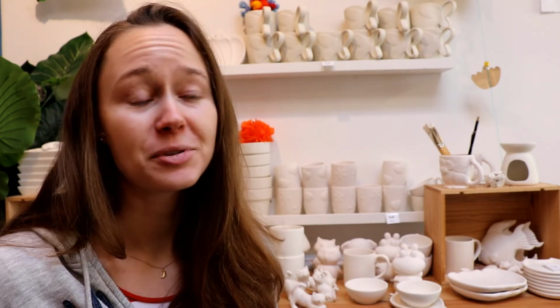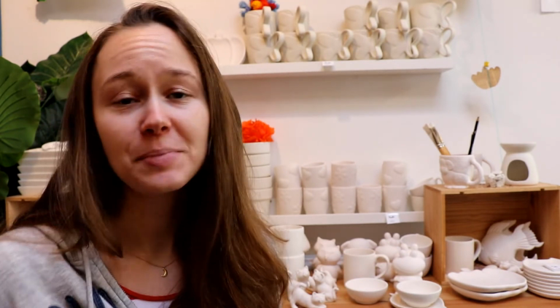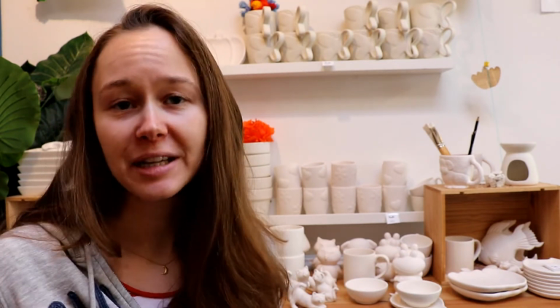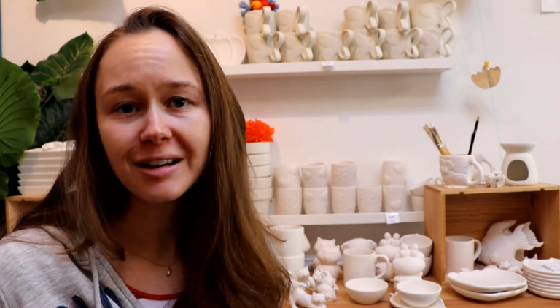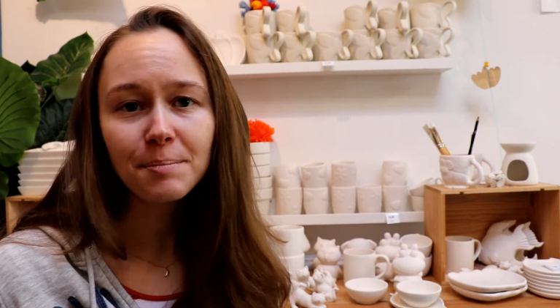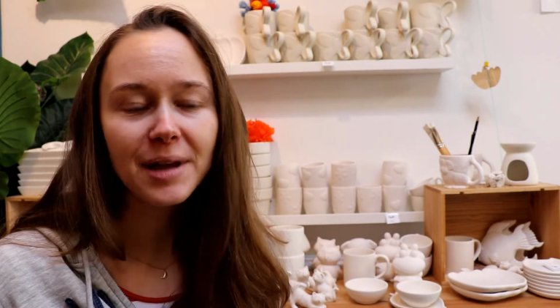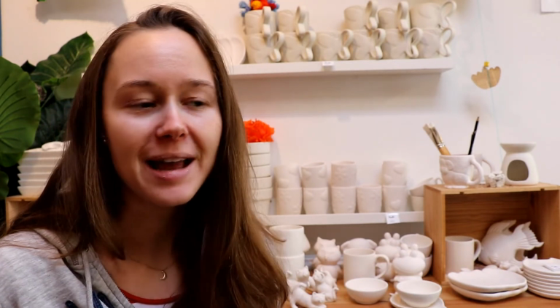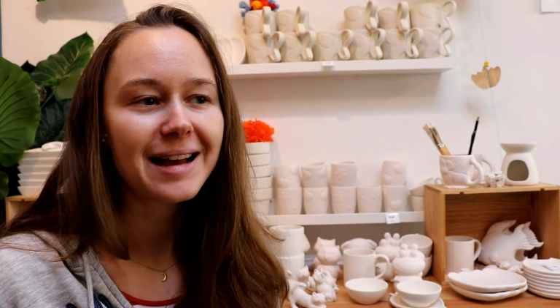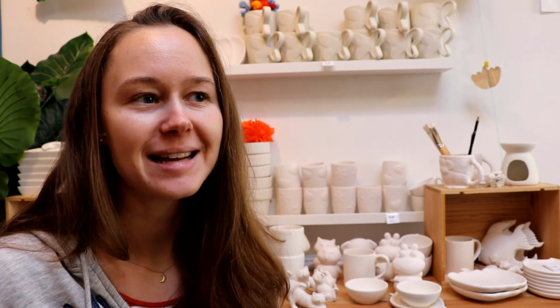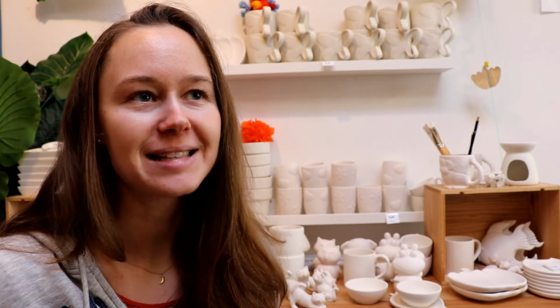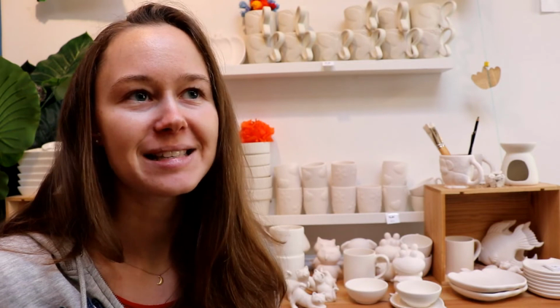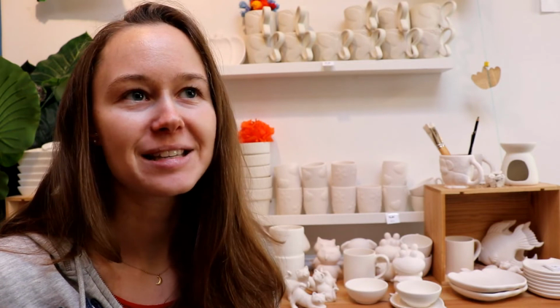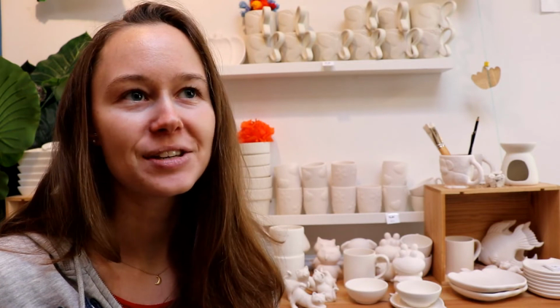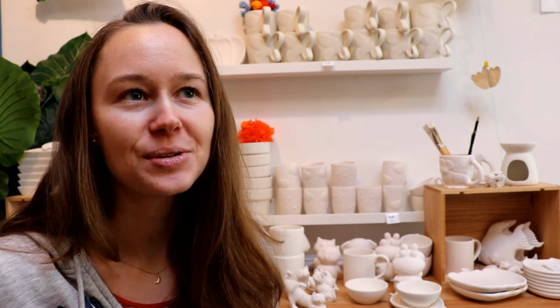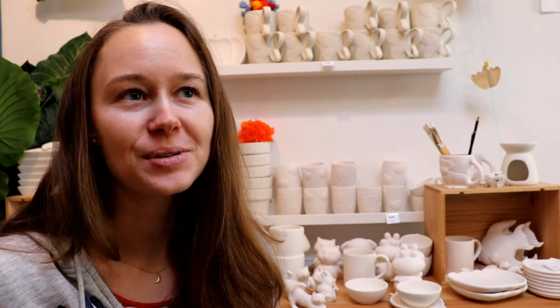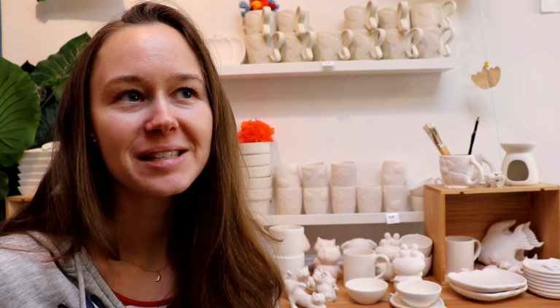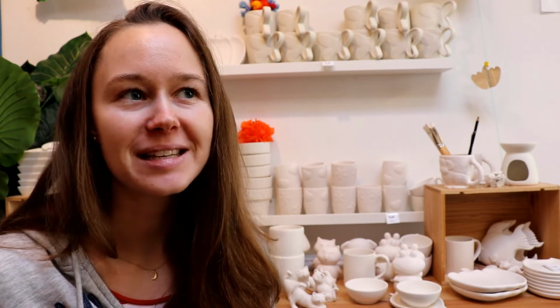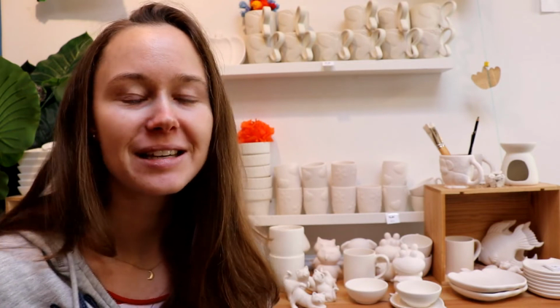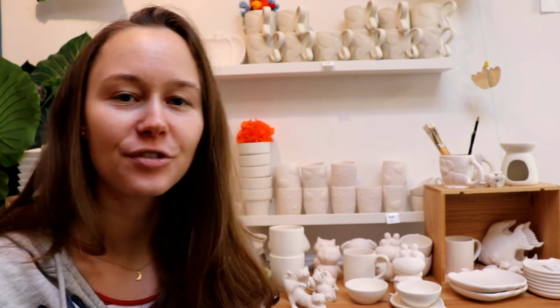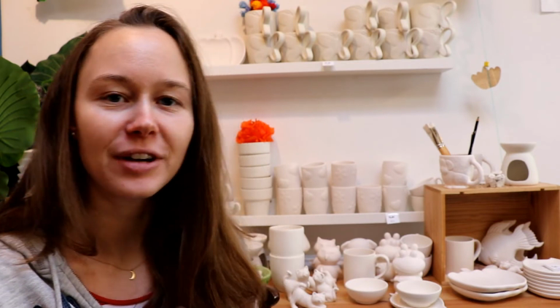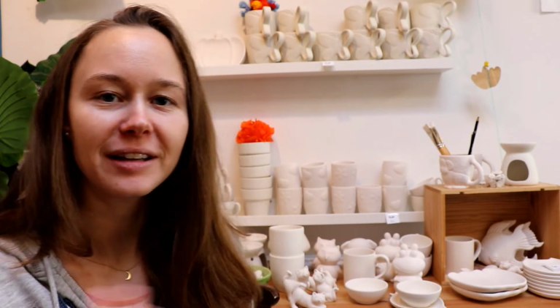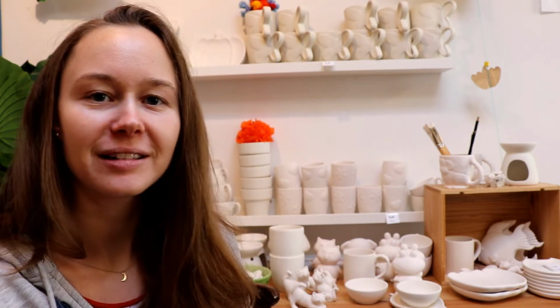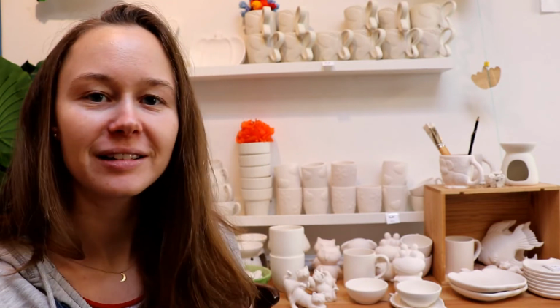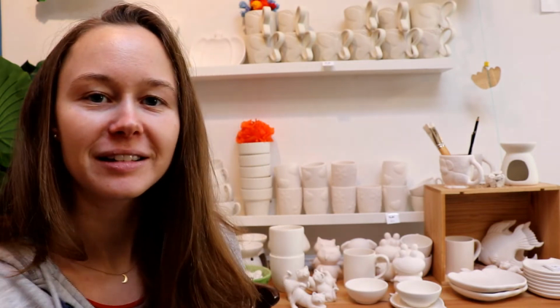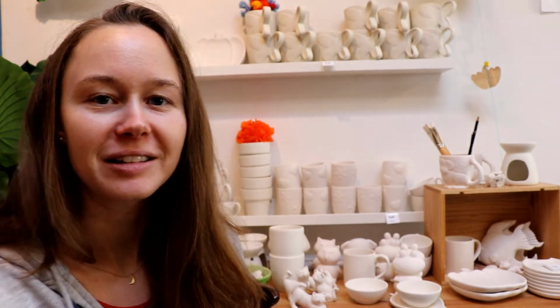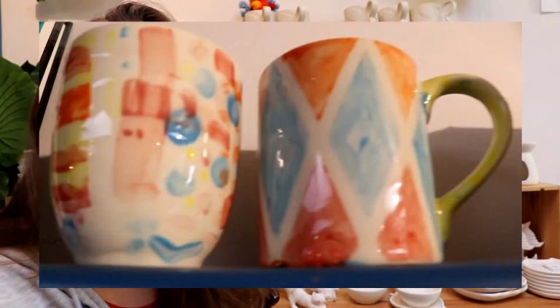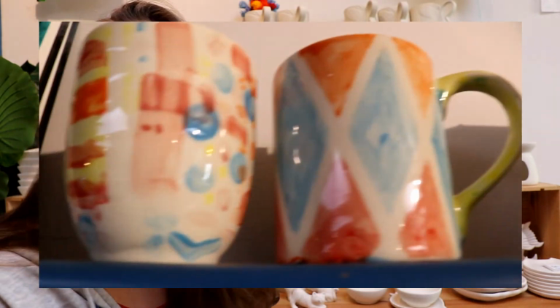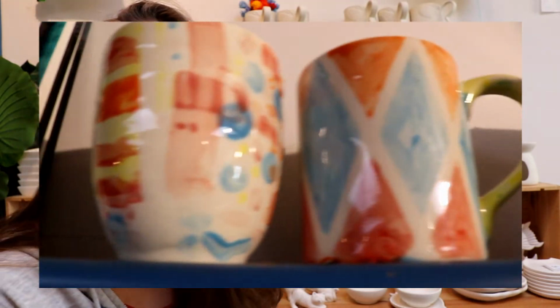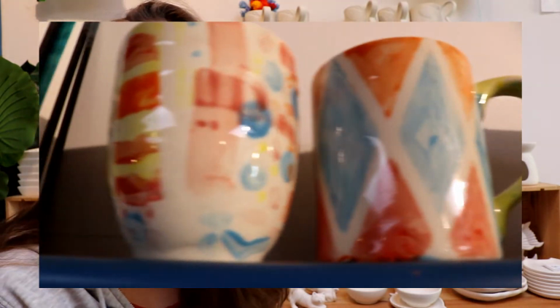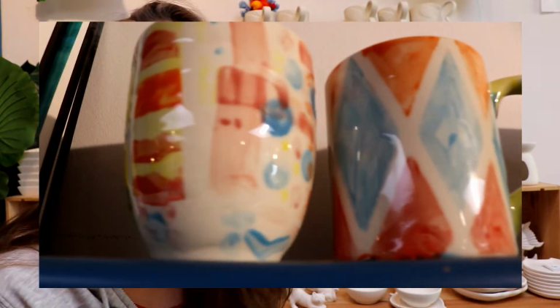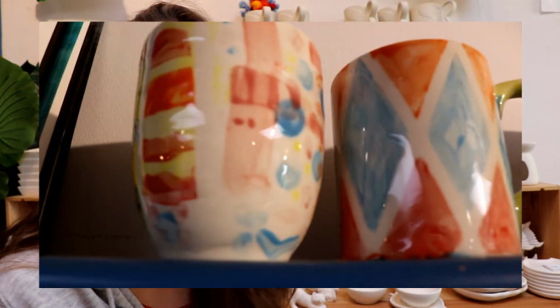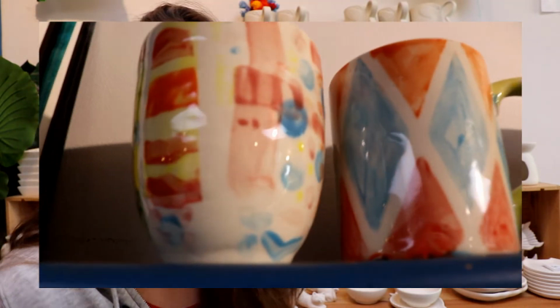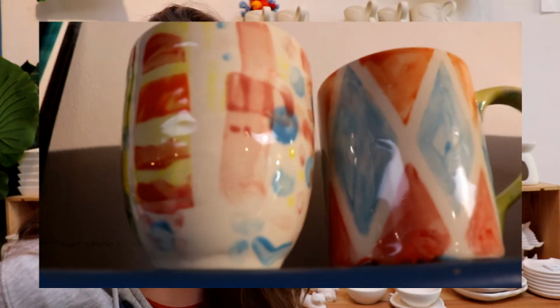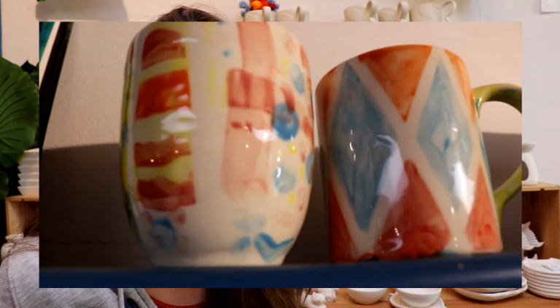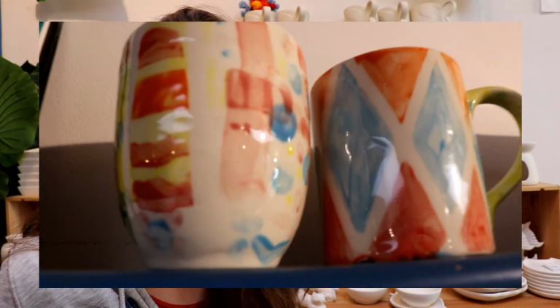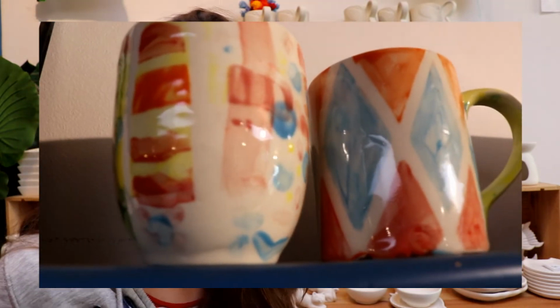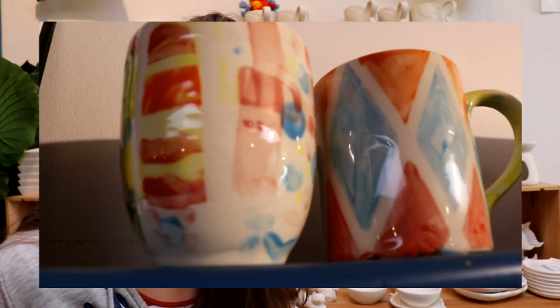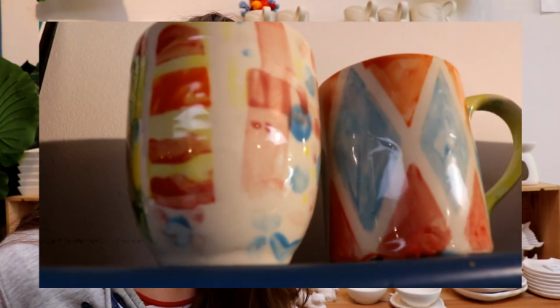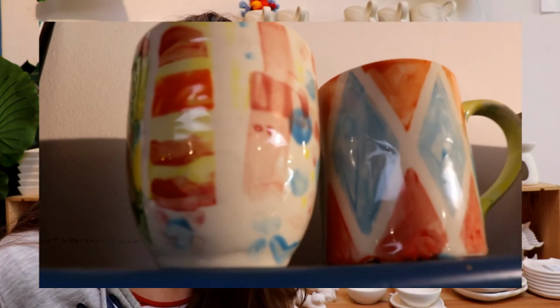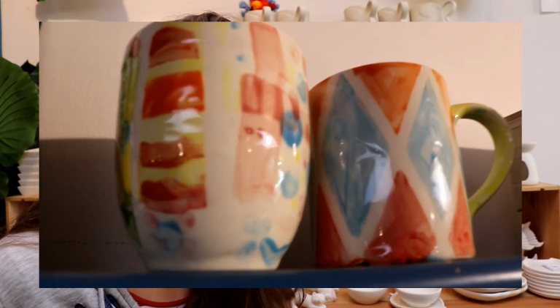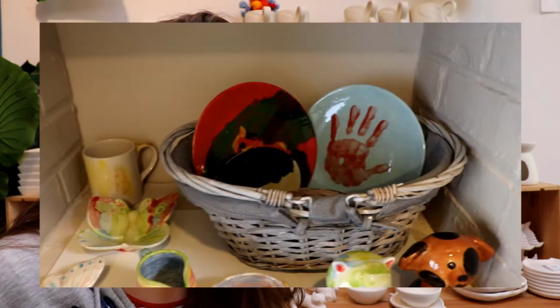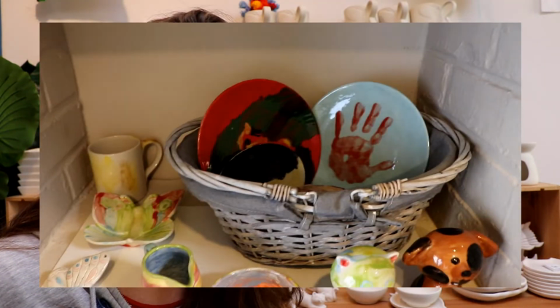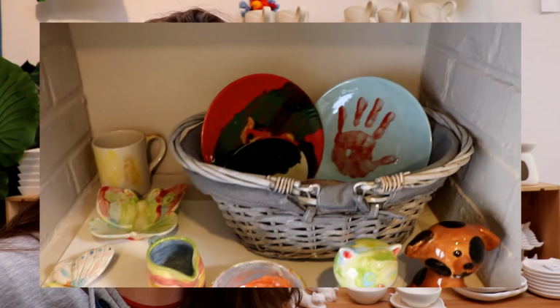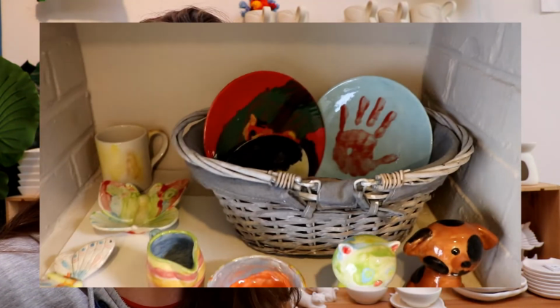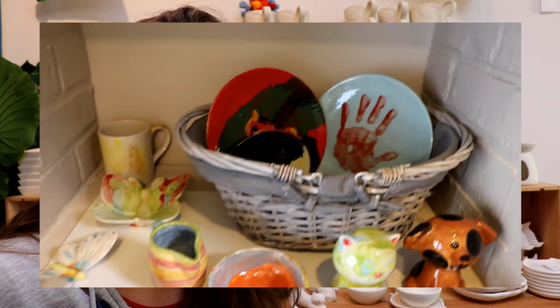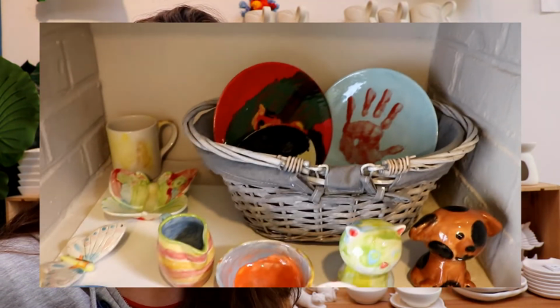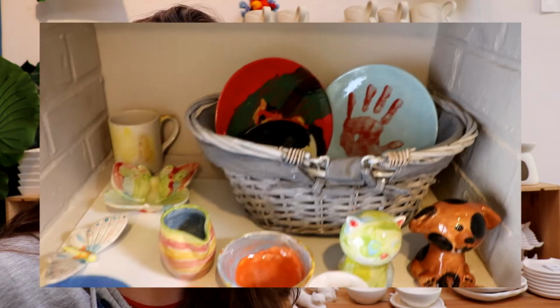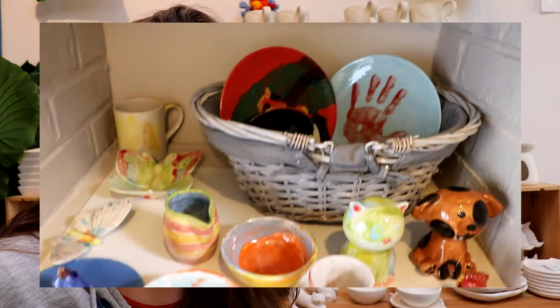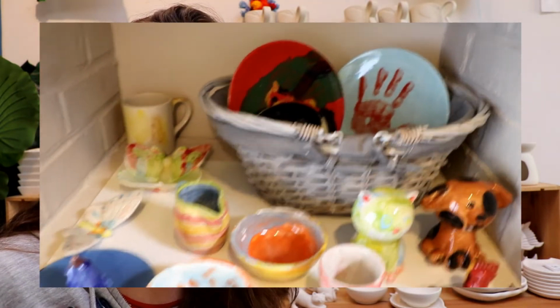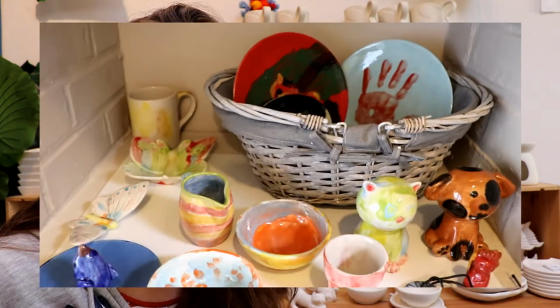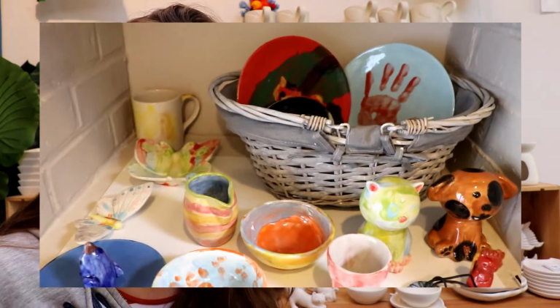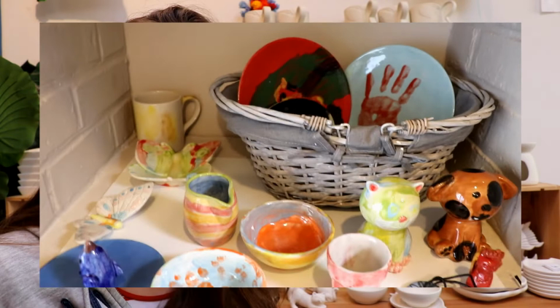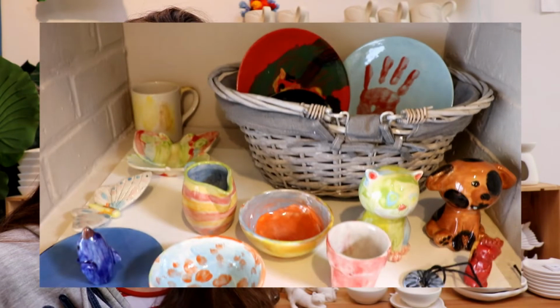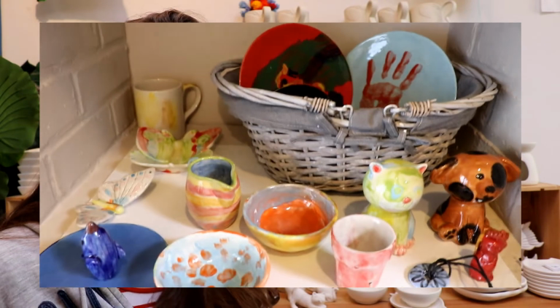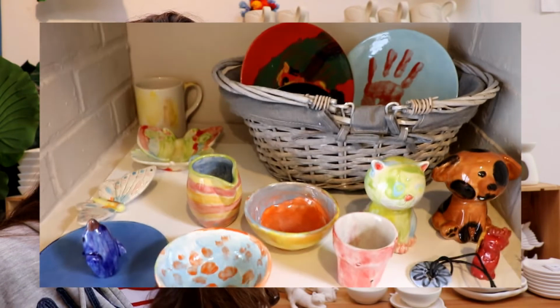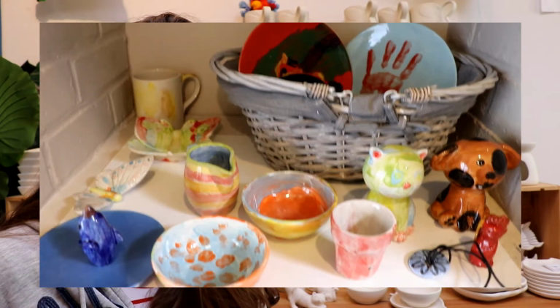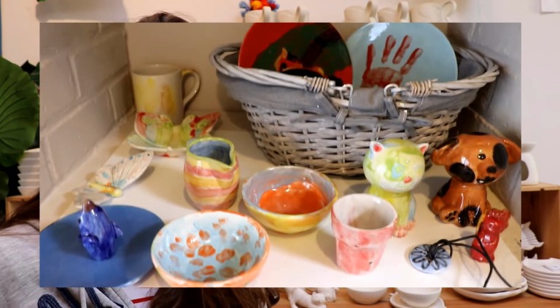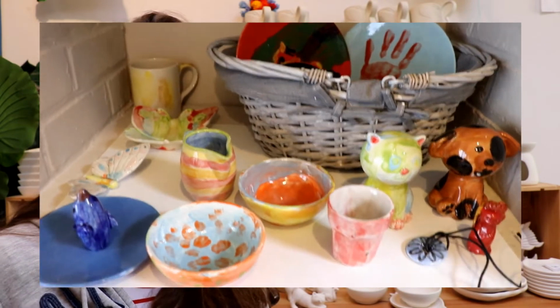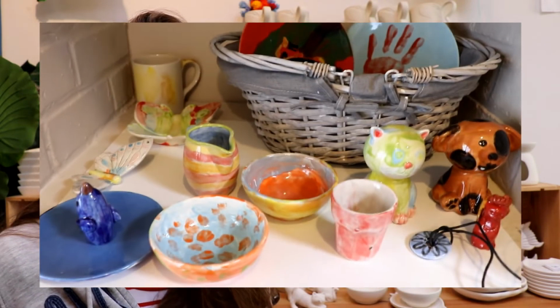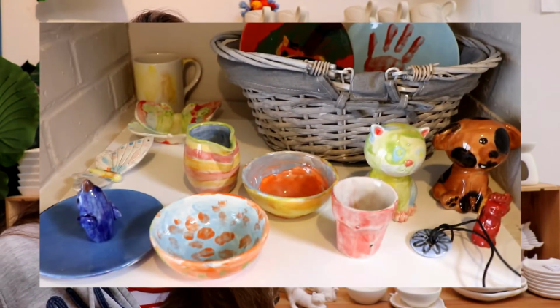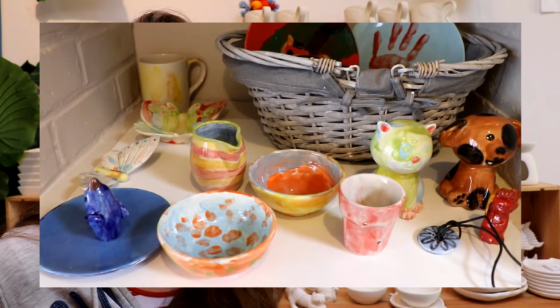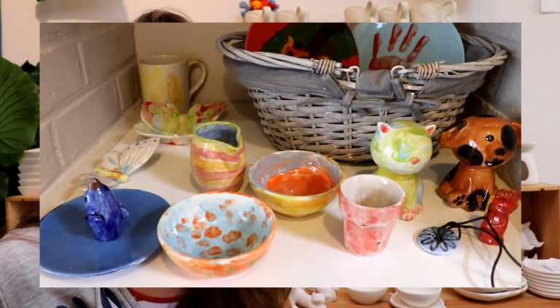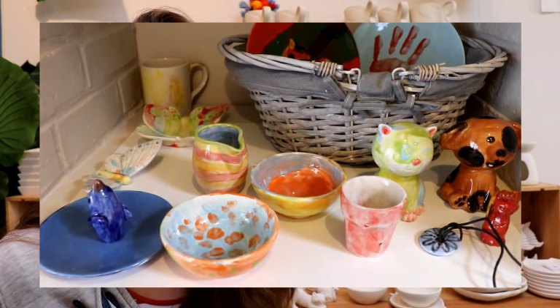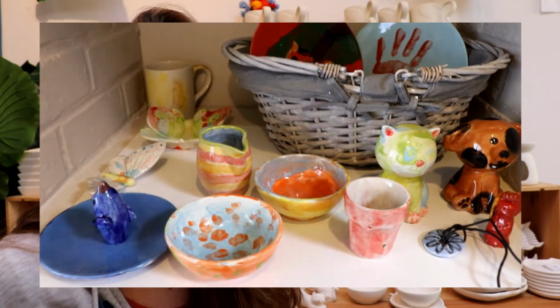You'll see your final glazed piece of pottery. It's a really fun activity to do for parties or even with your family or with friends.